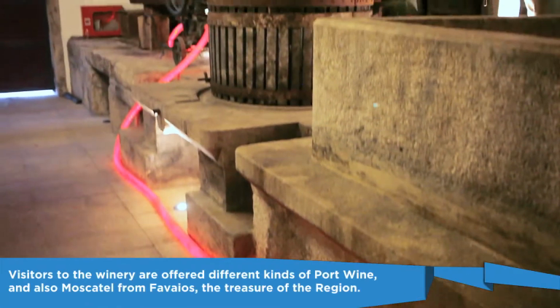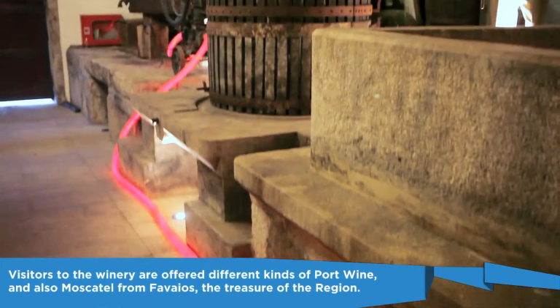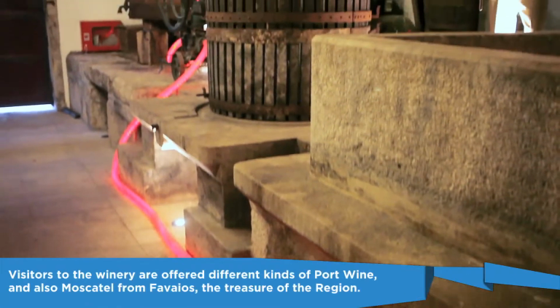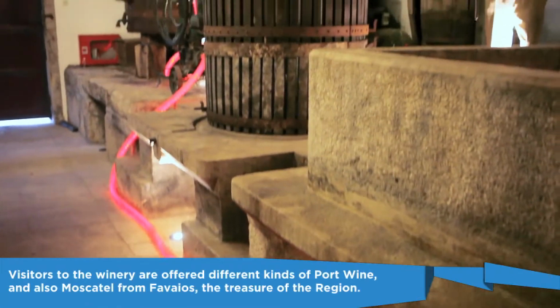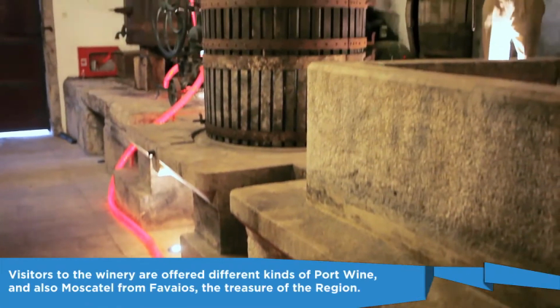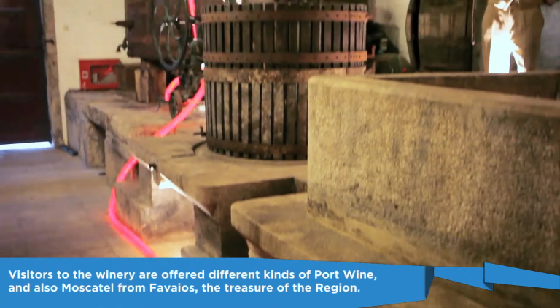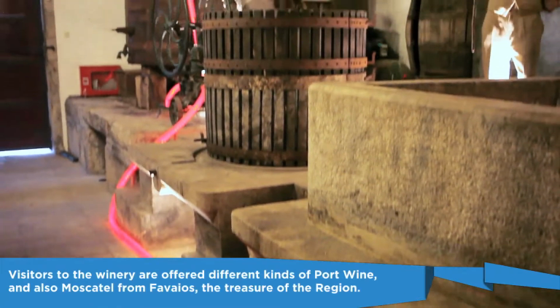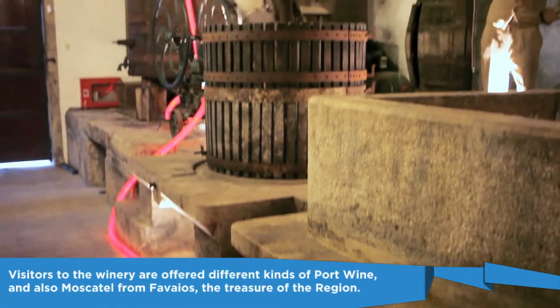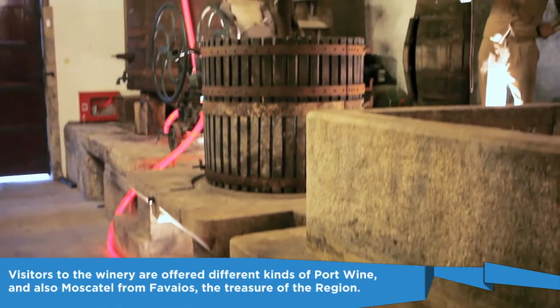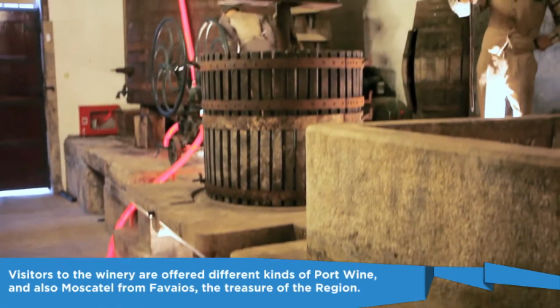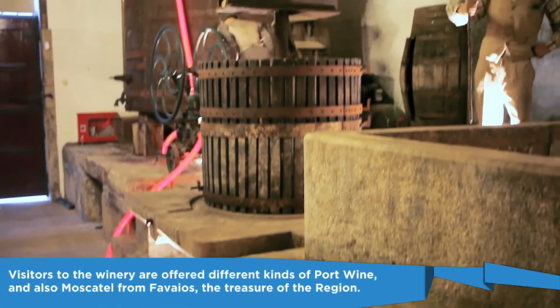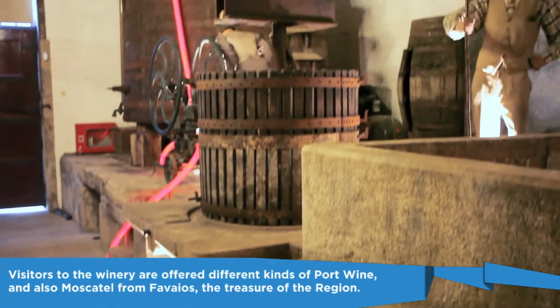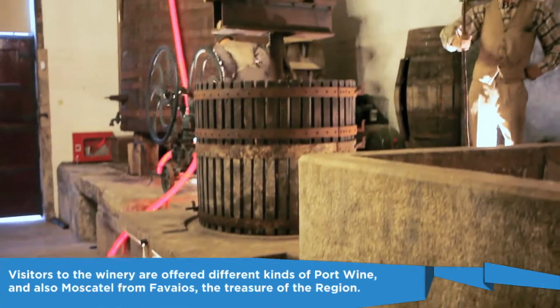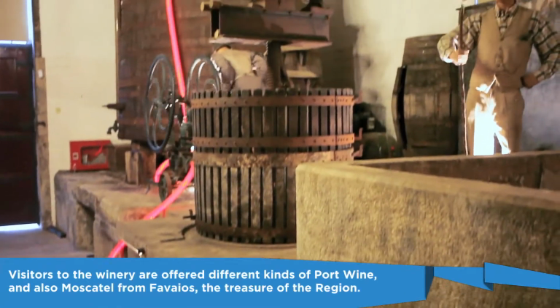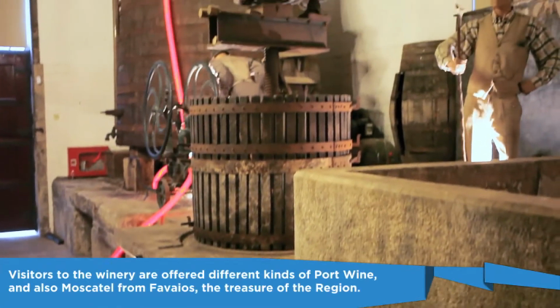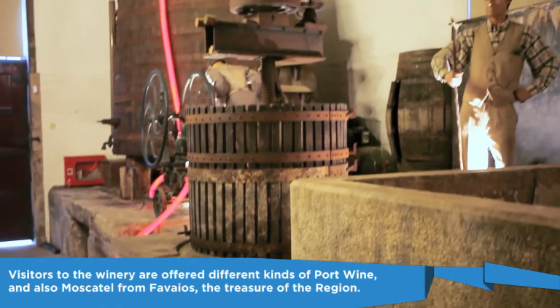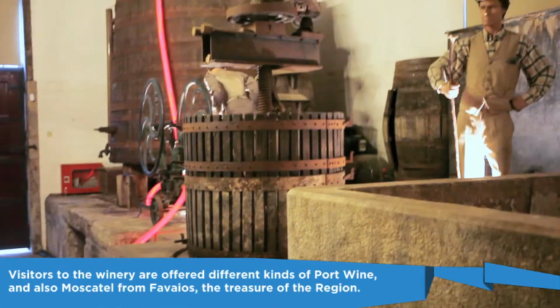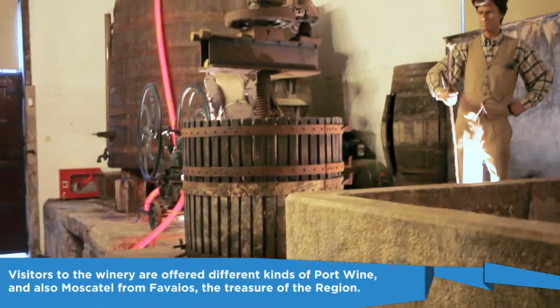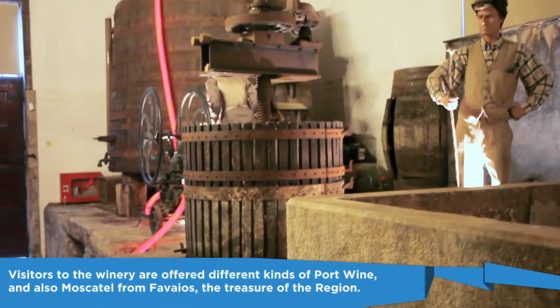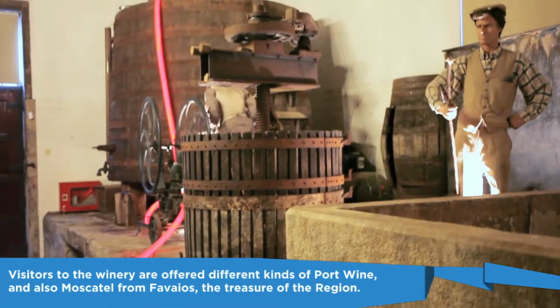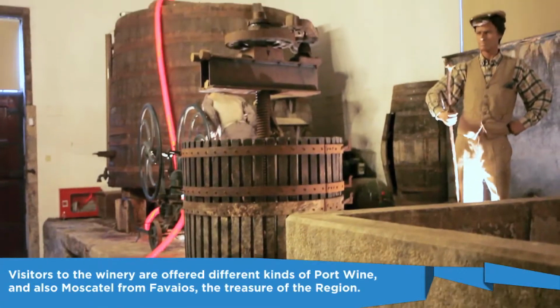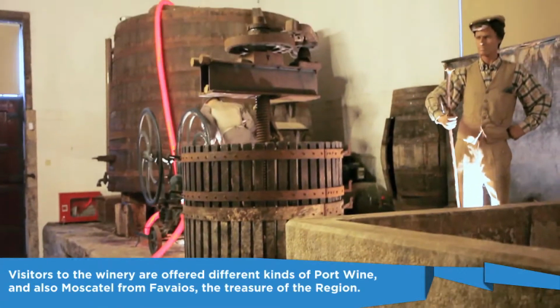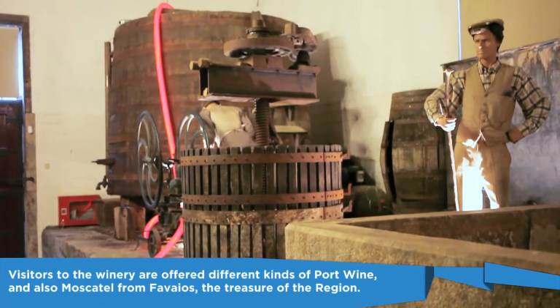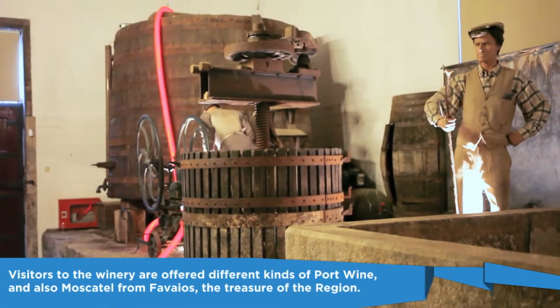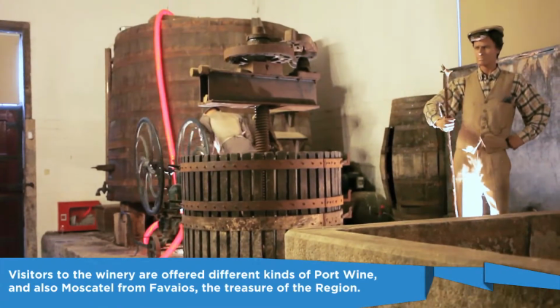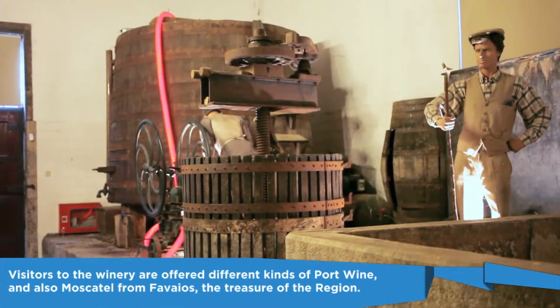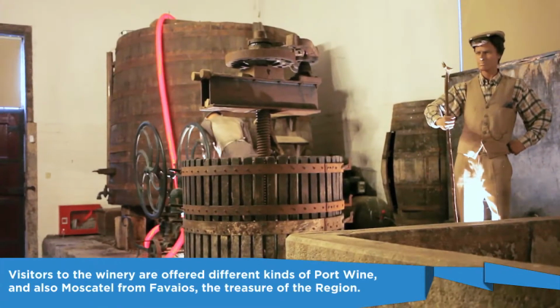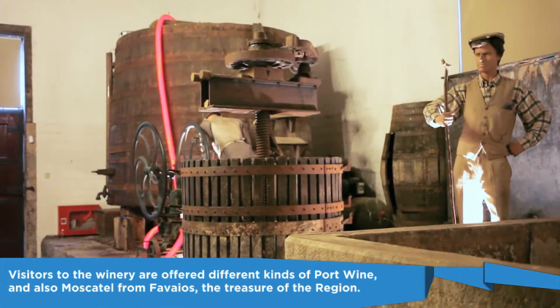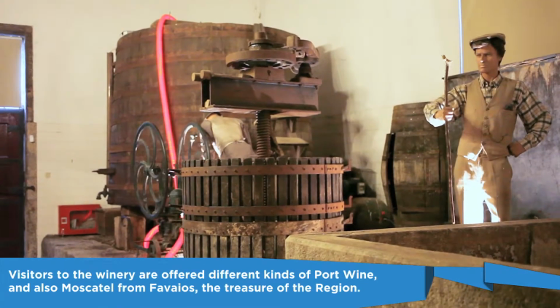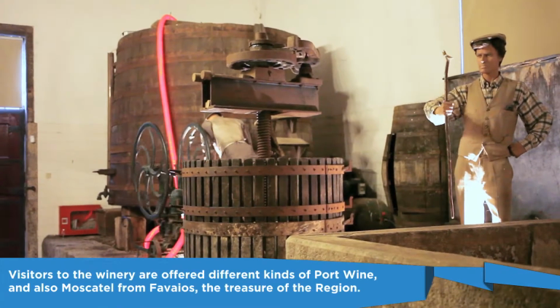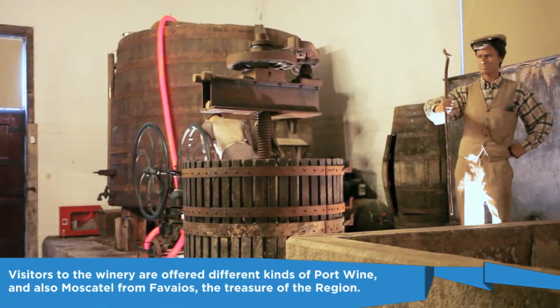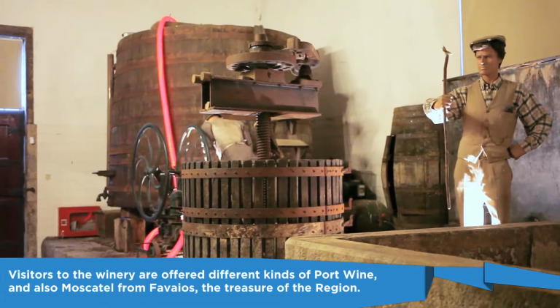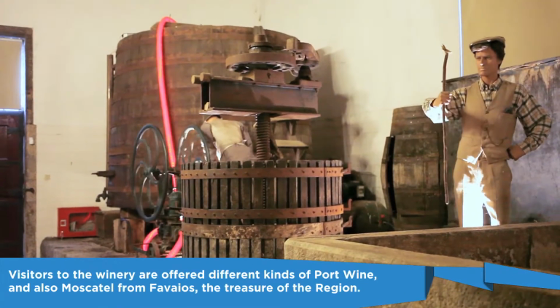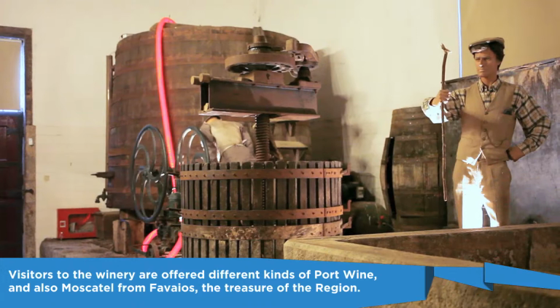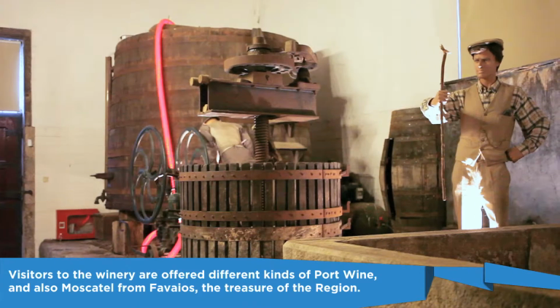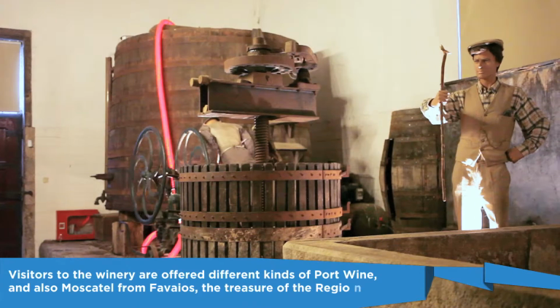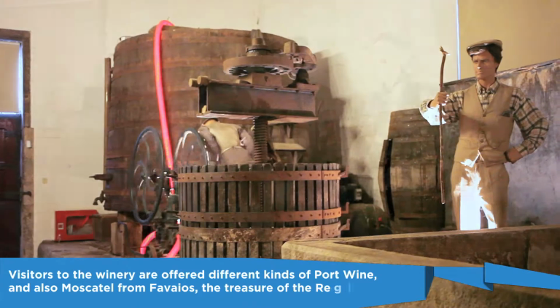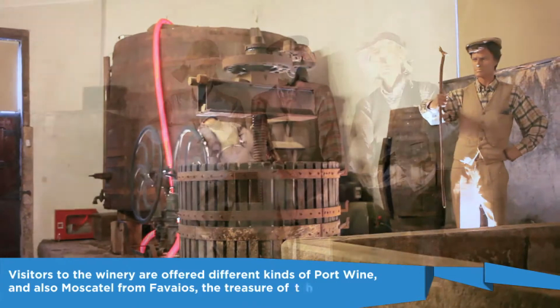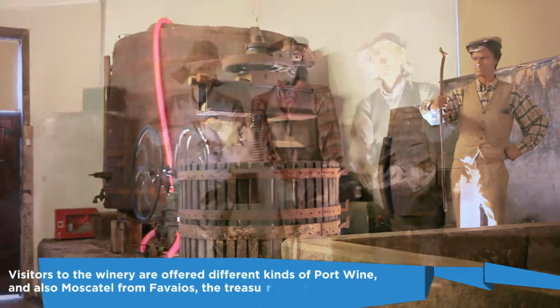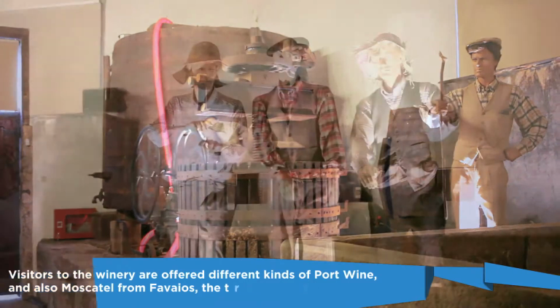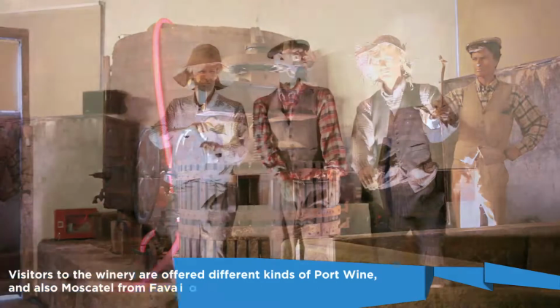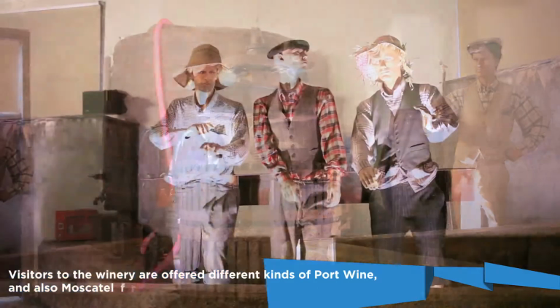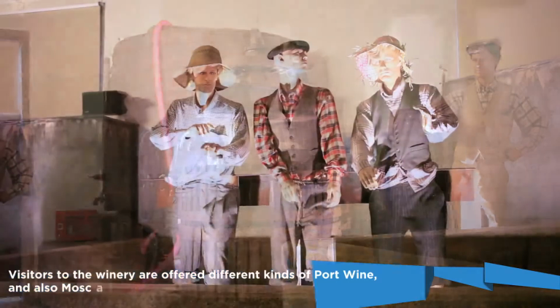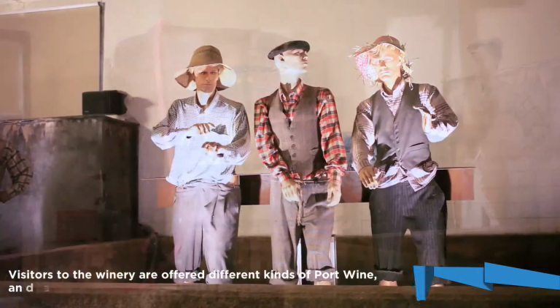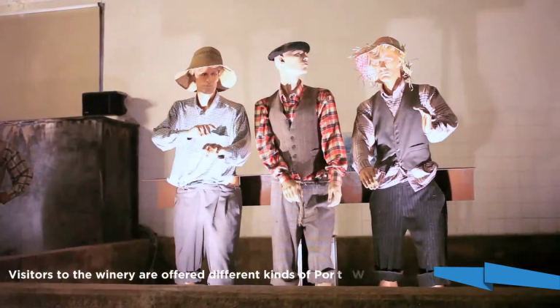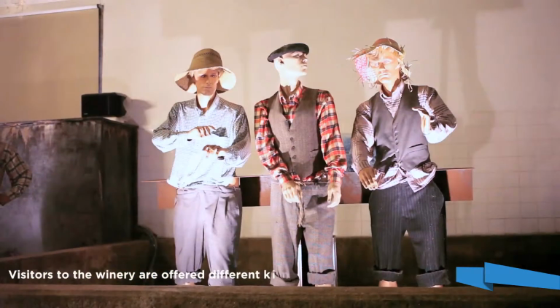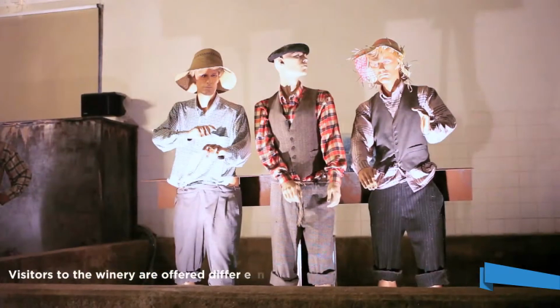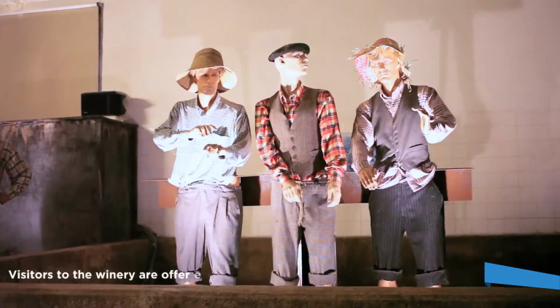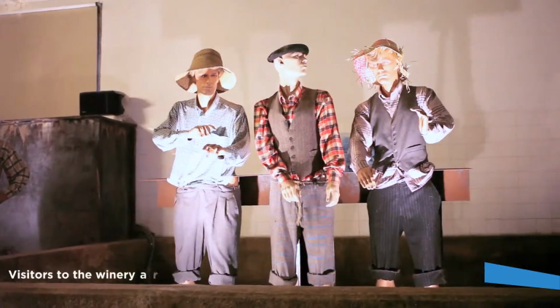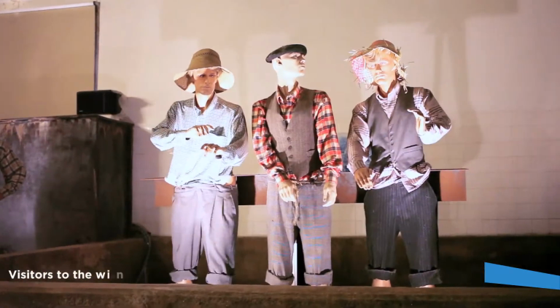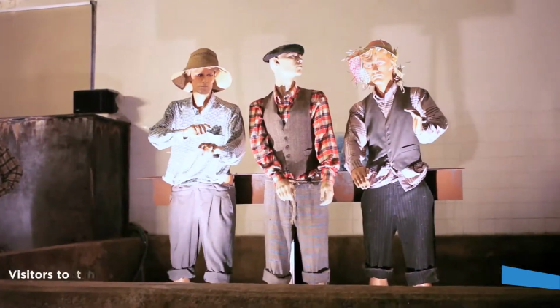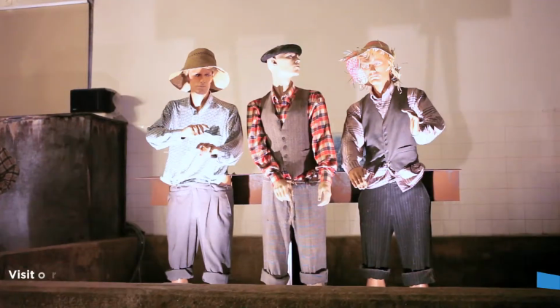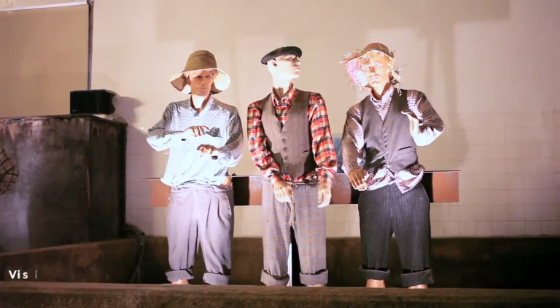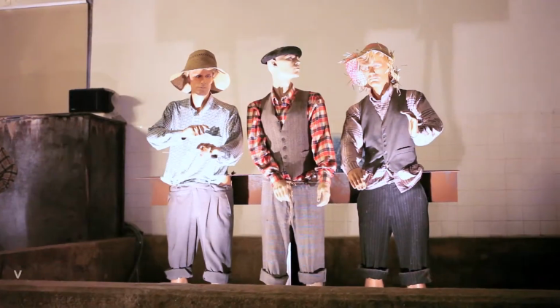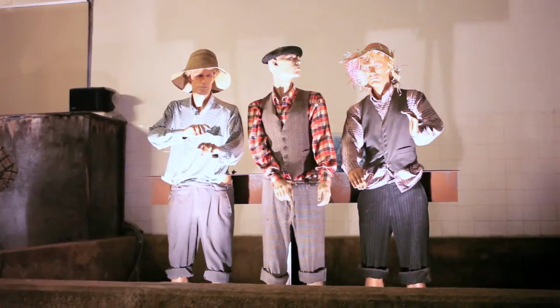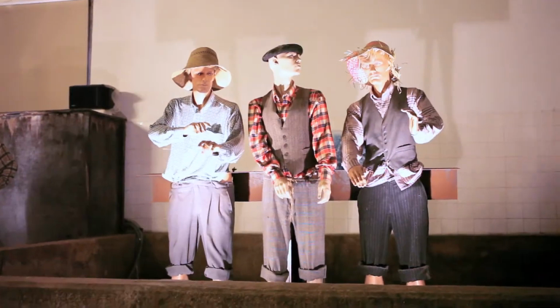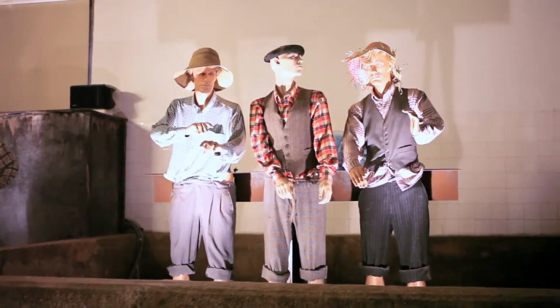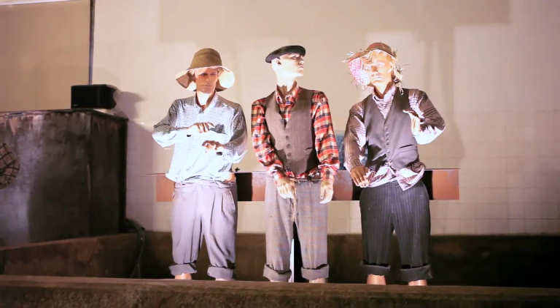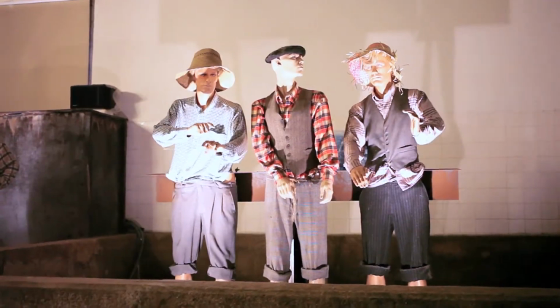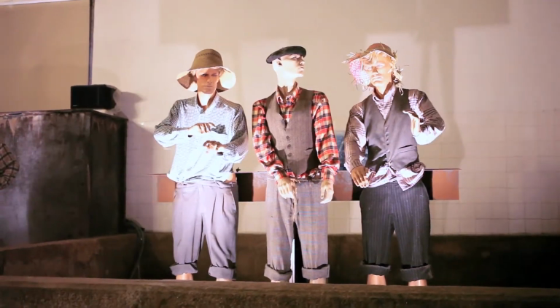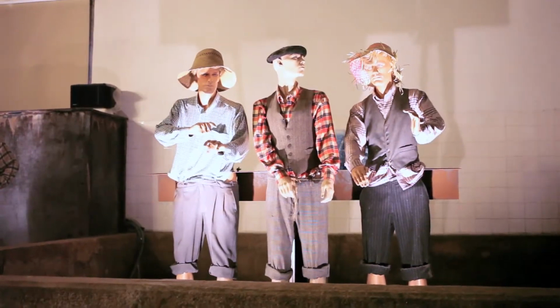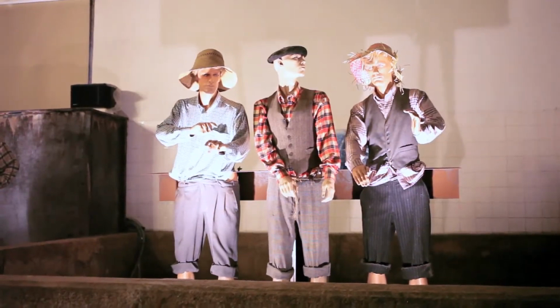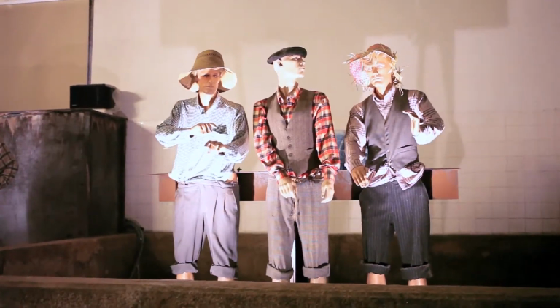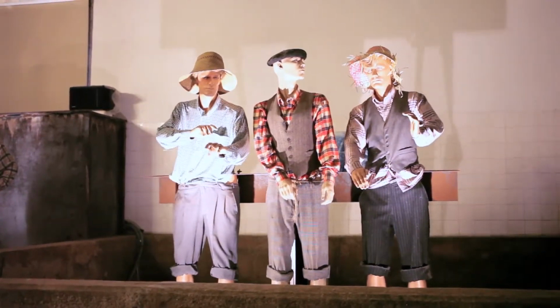Here you'll get a look into how the wine is produced, from the time it's crushed until the time it reaches the barrel.